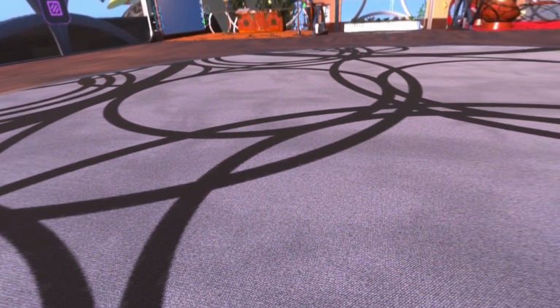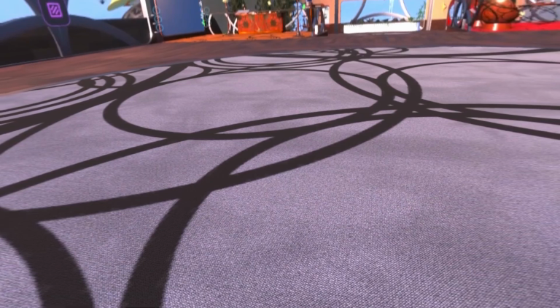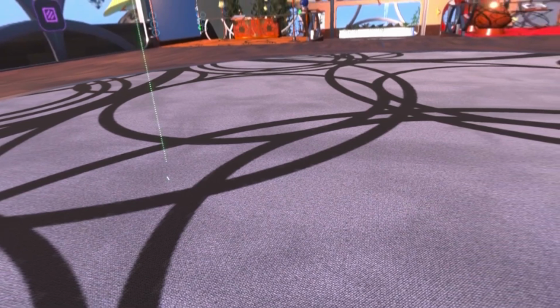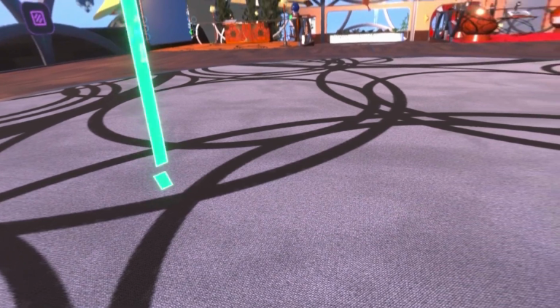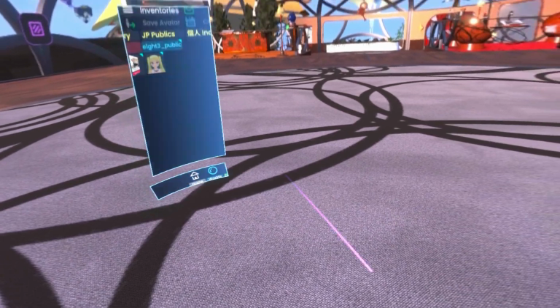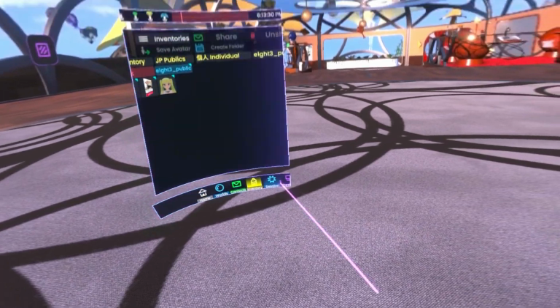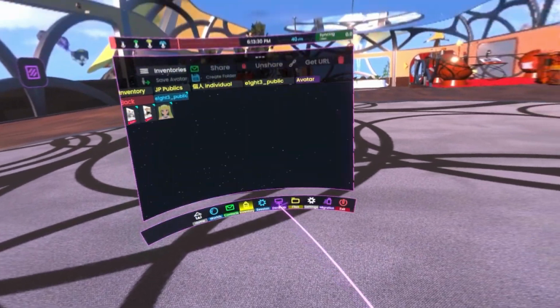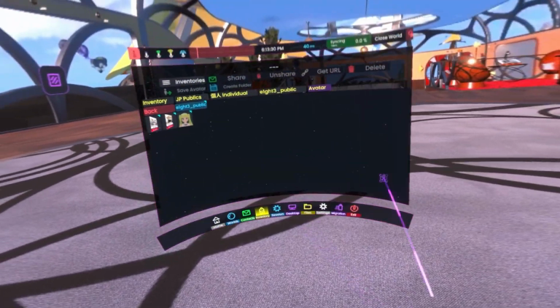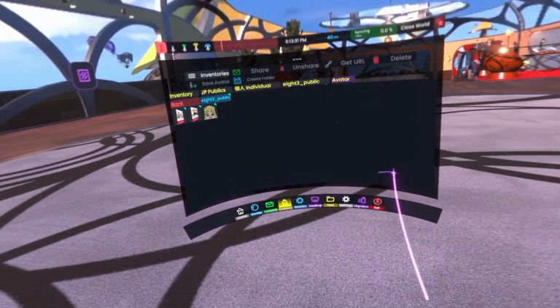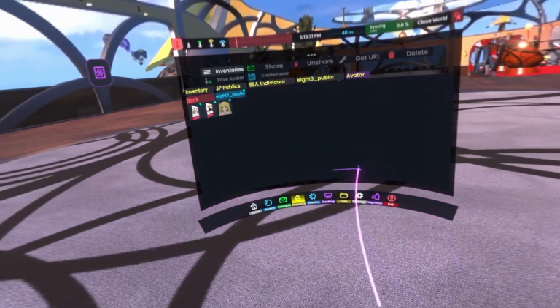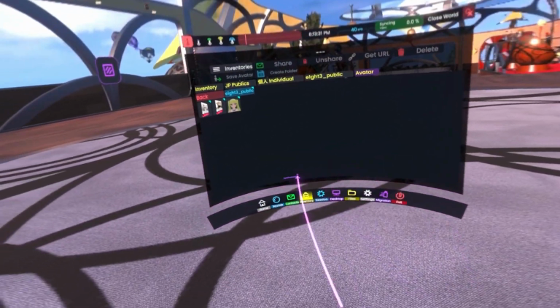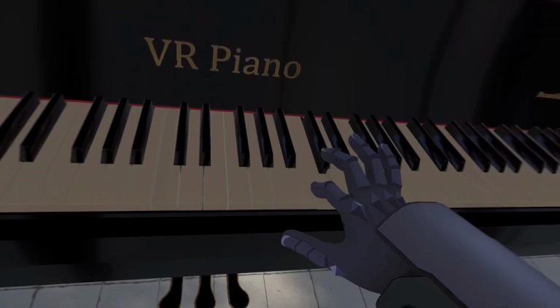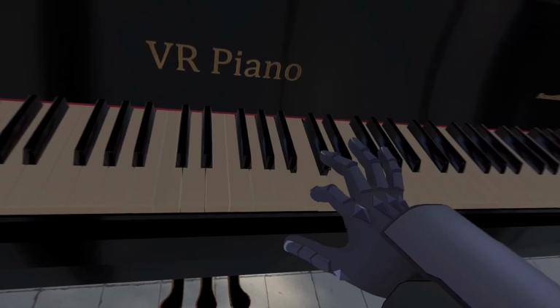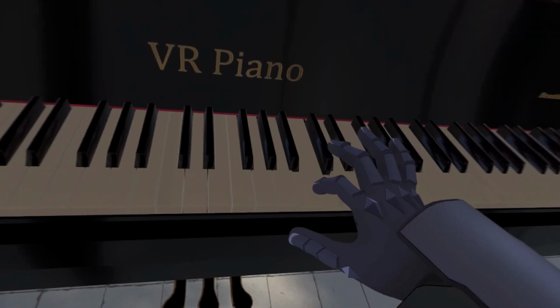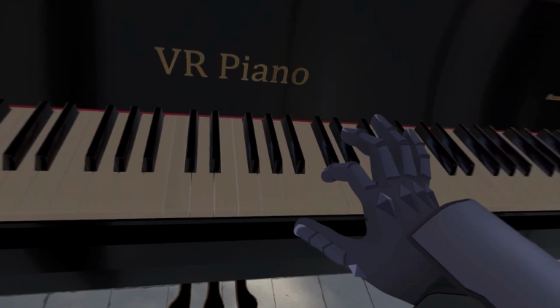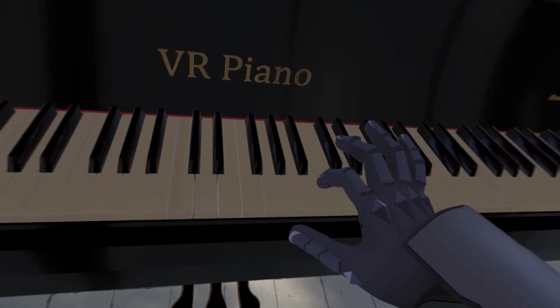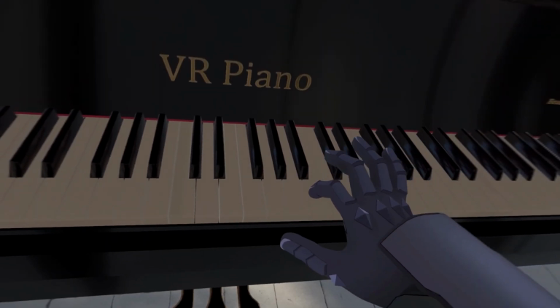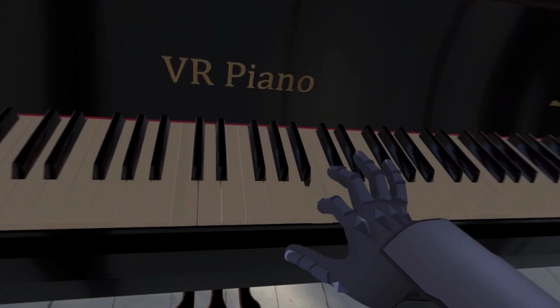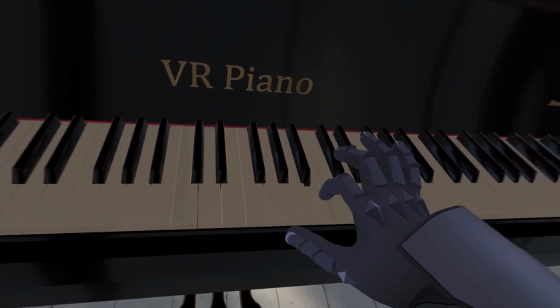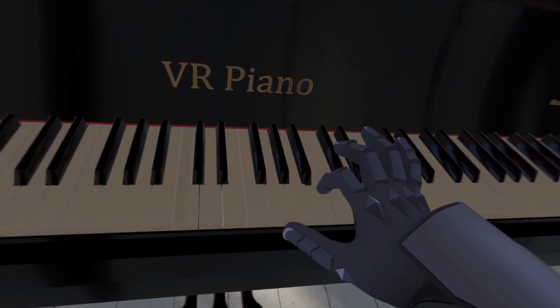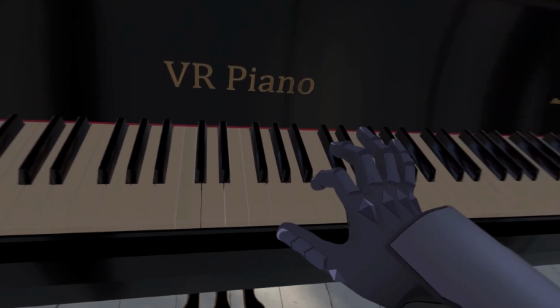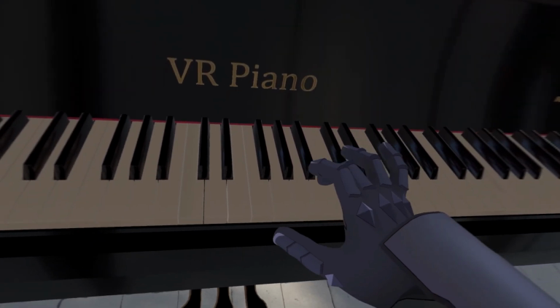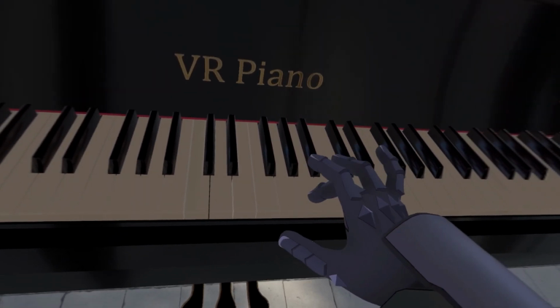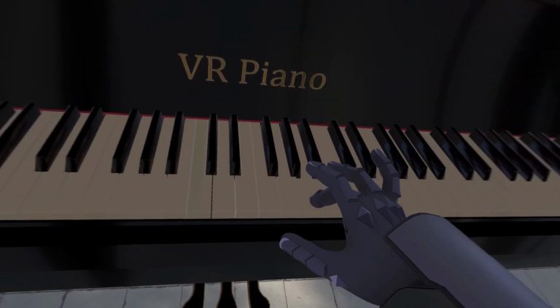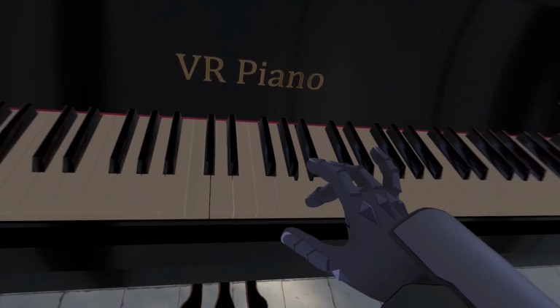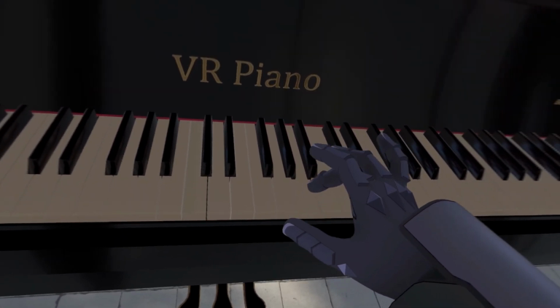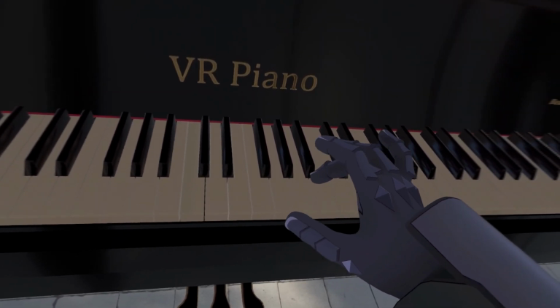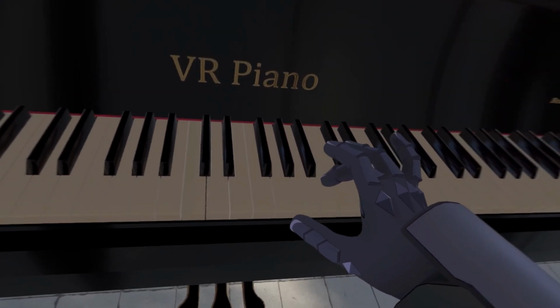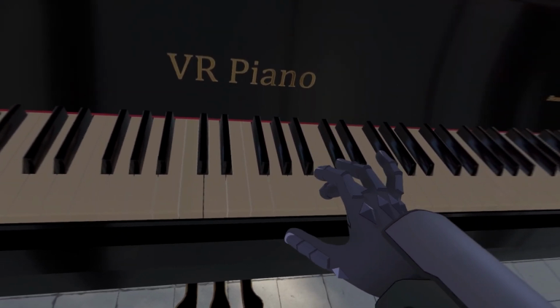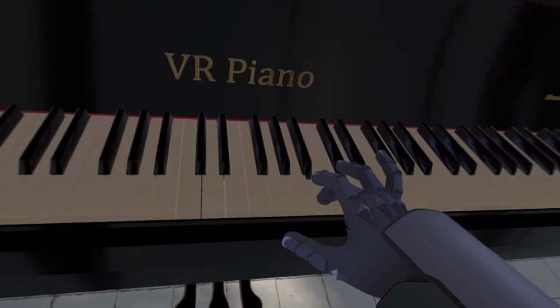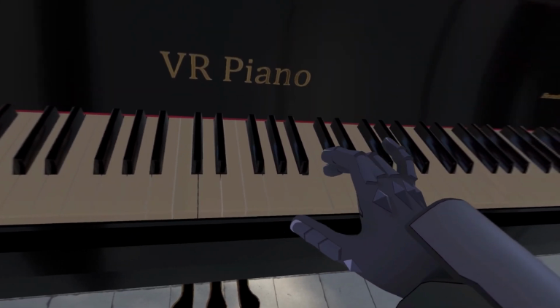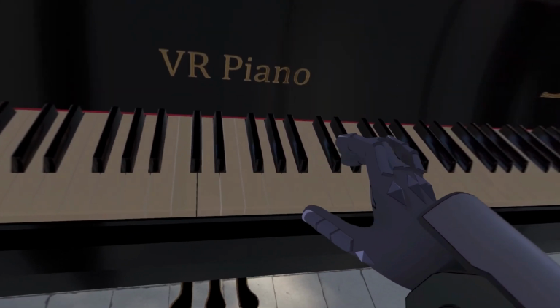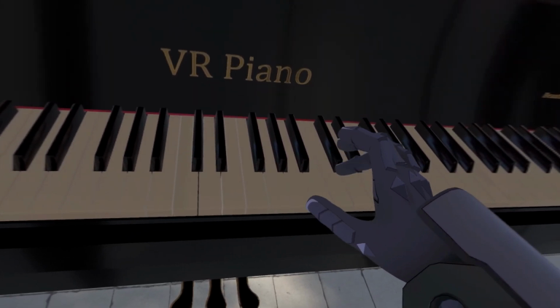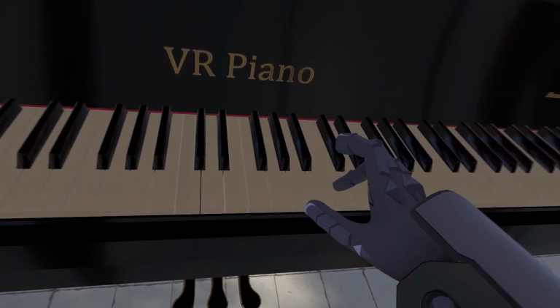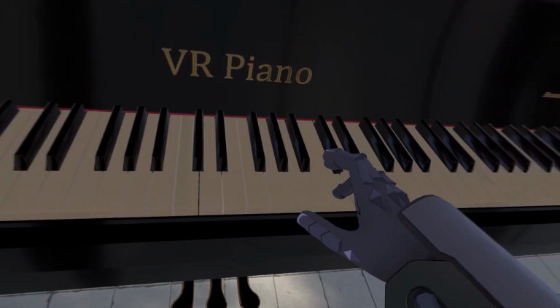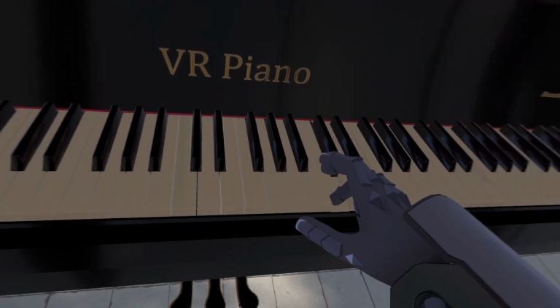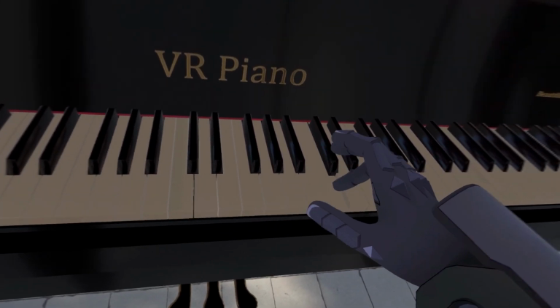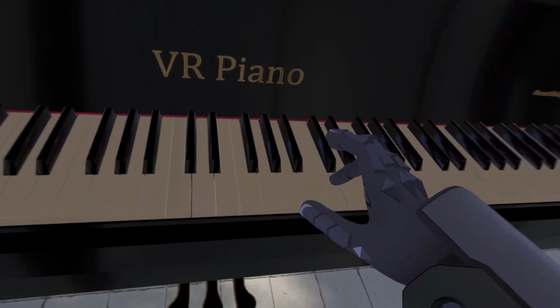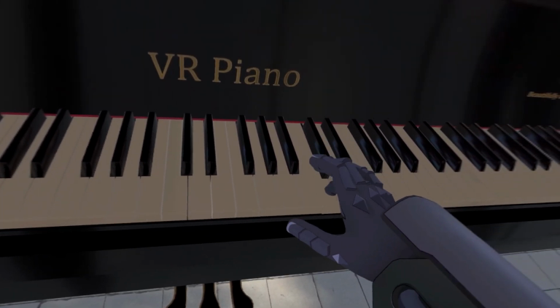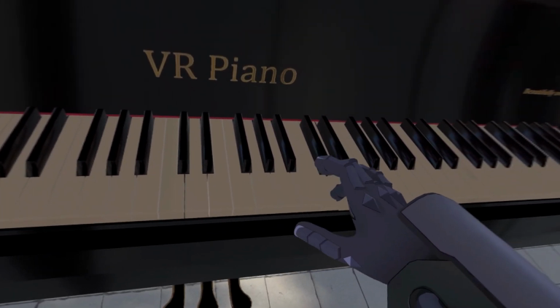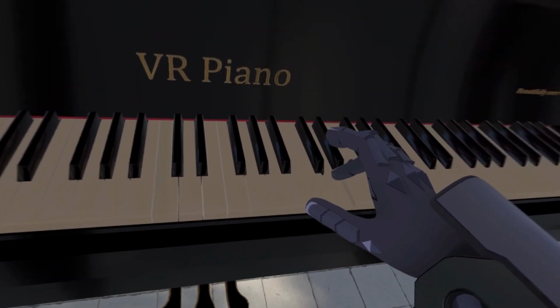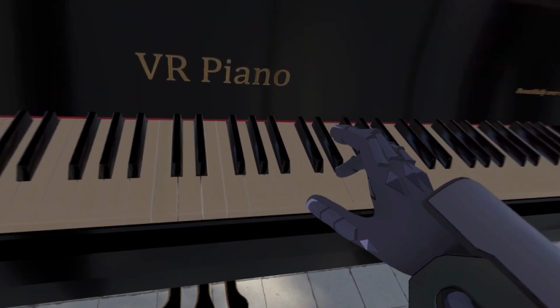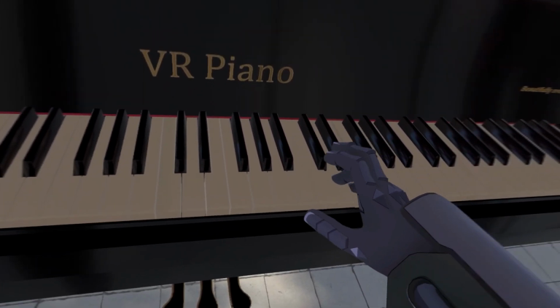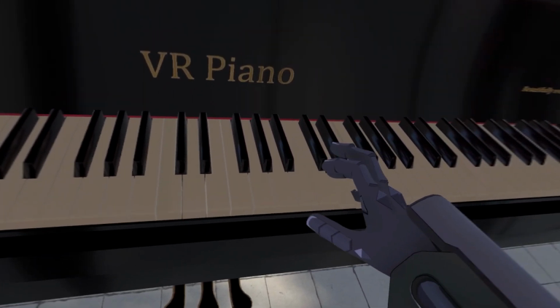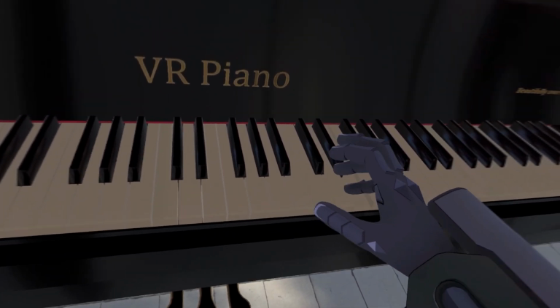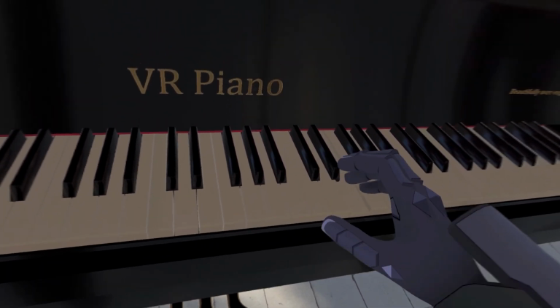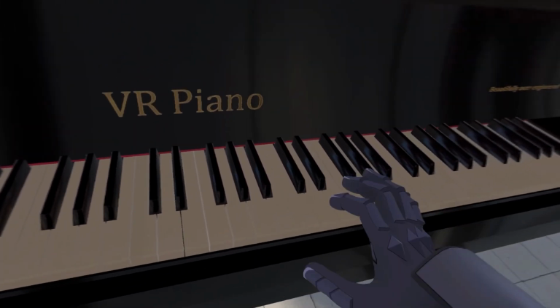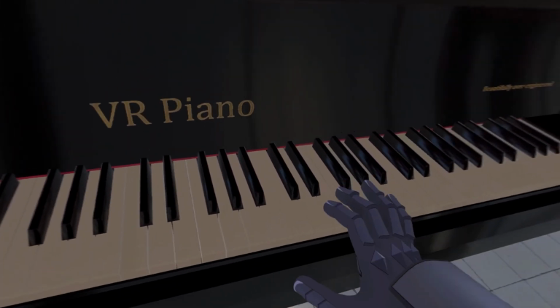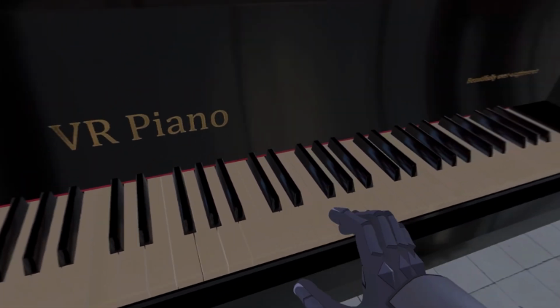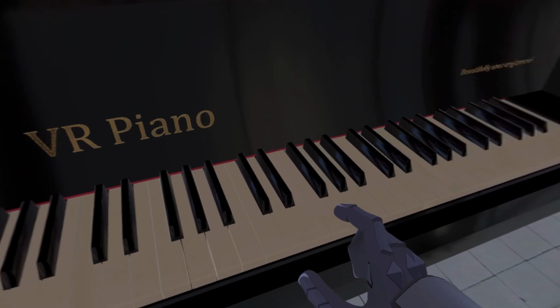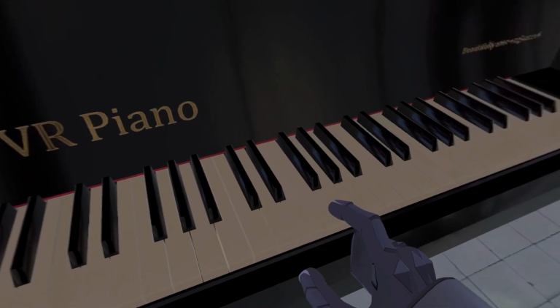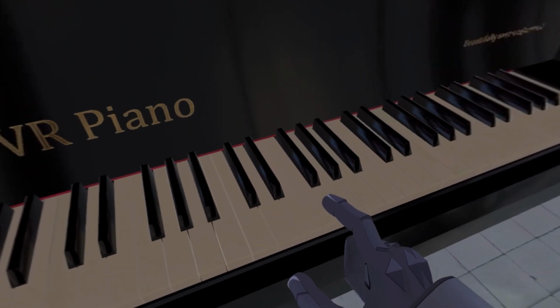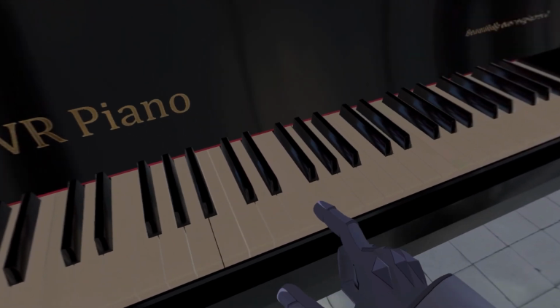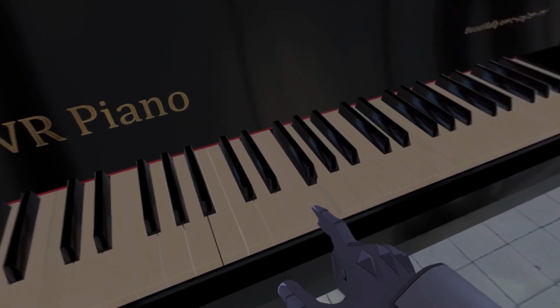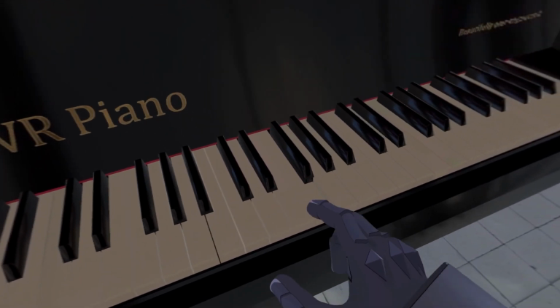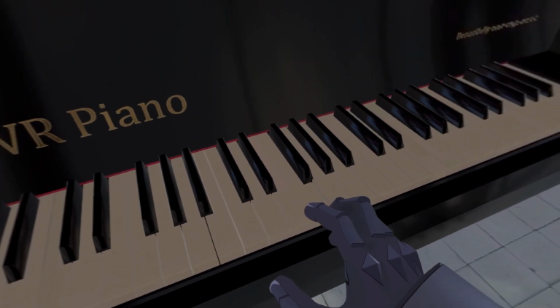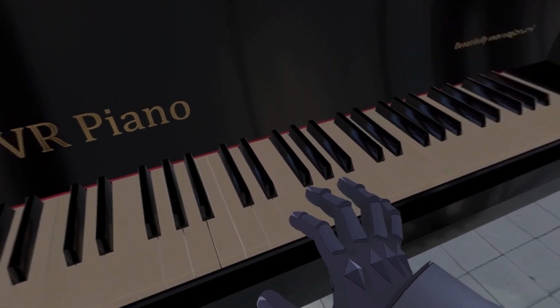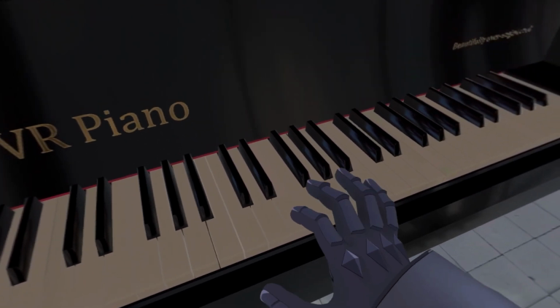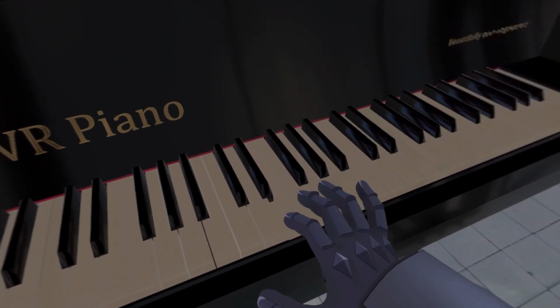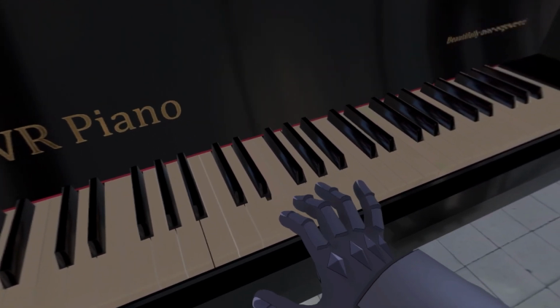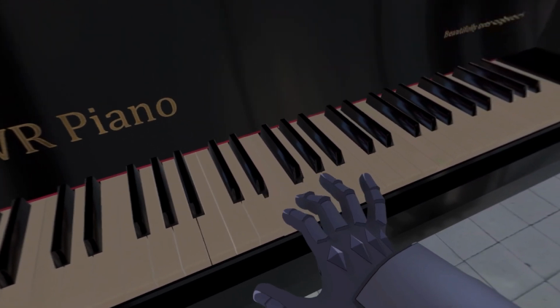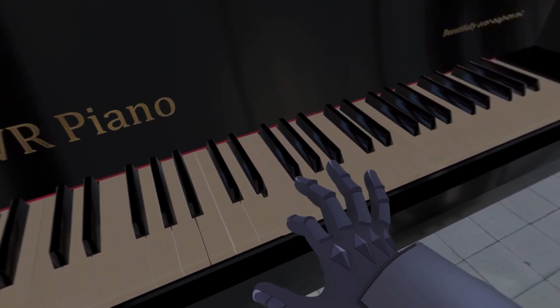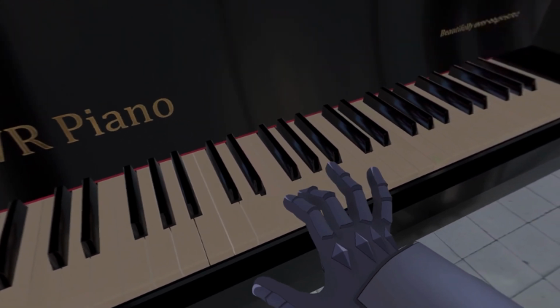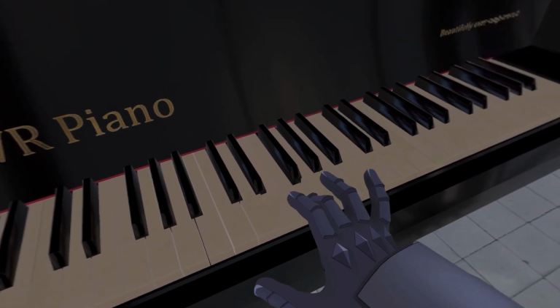Overall, I love it. I've actually been considering getting a base station and Oculus controllers to use this as my daily driver for VR gaming, but I'll have to see.